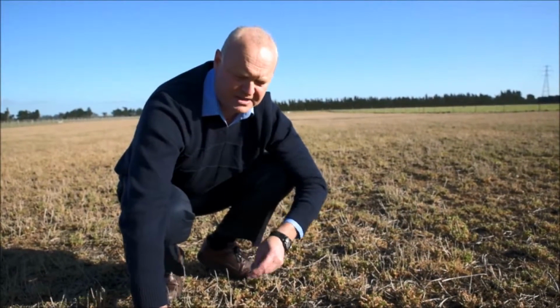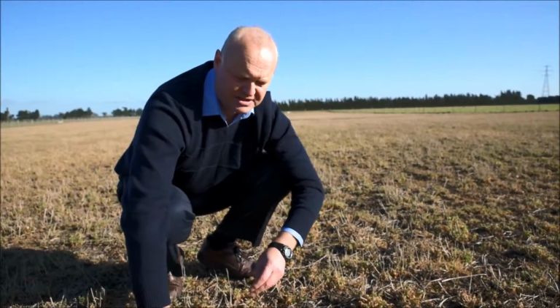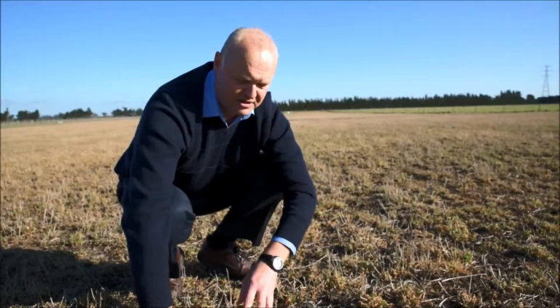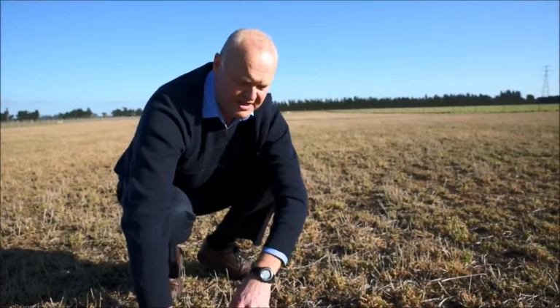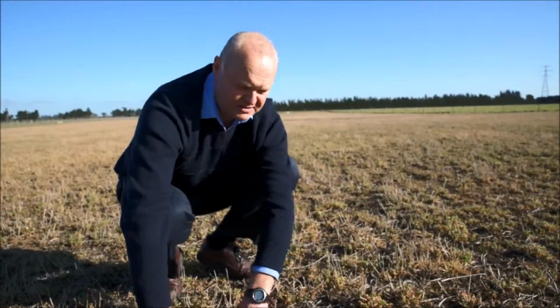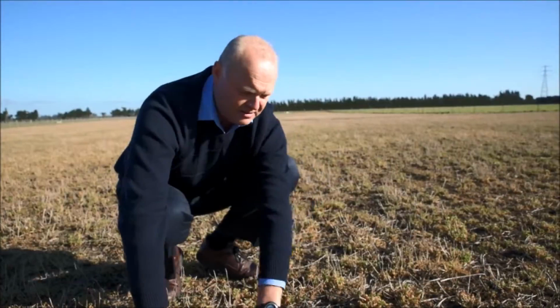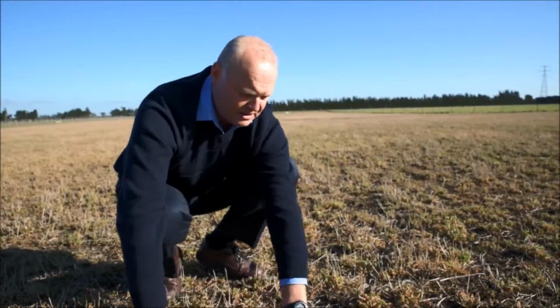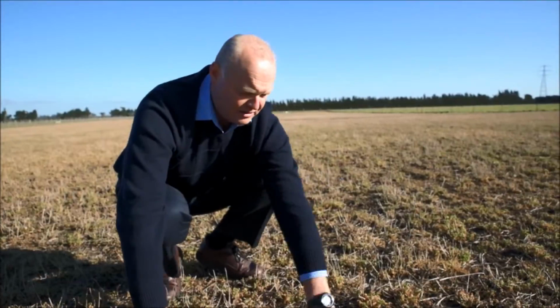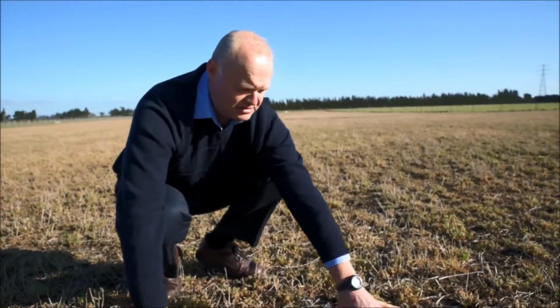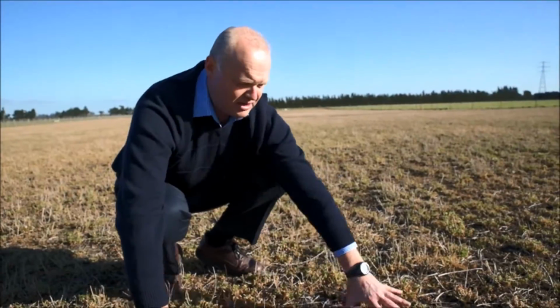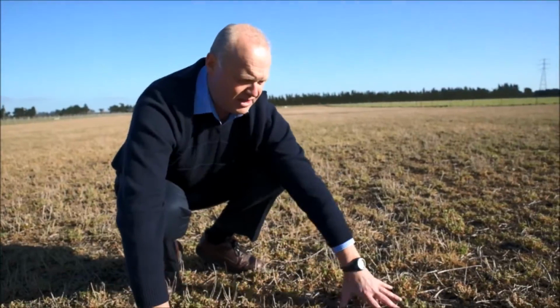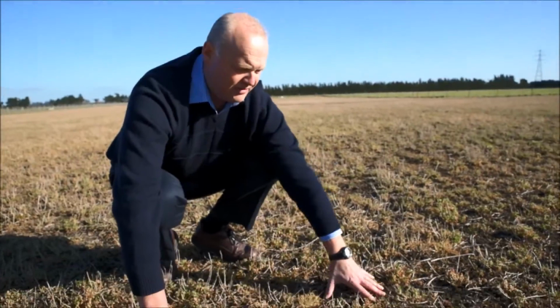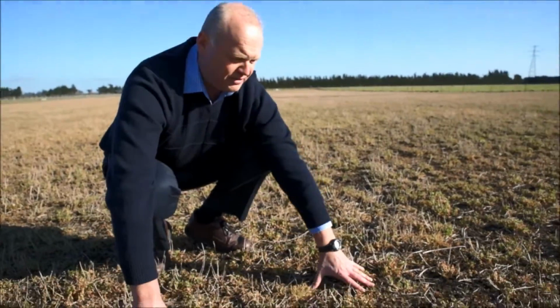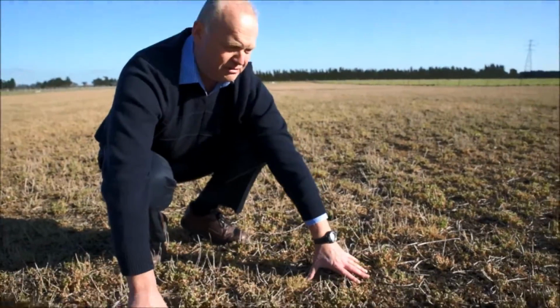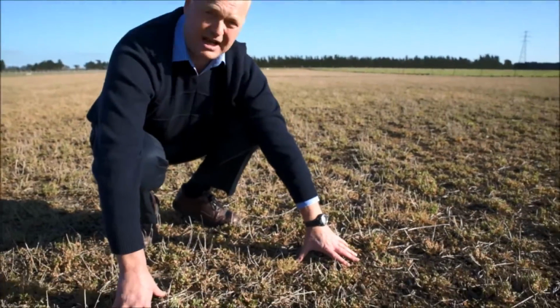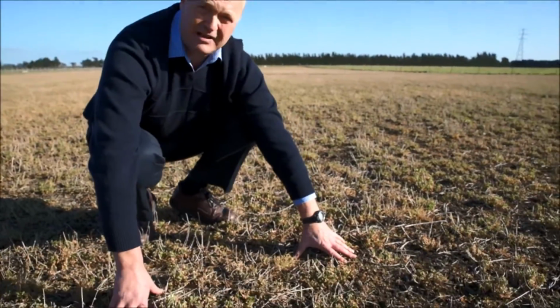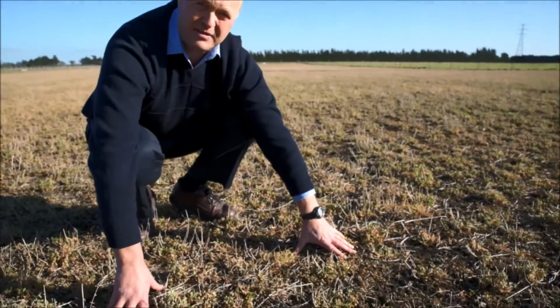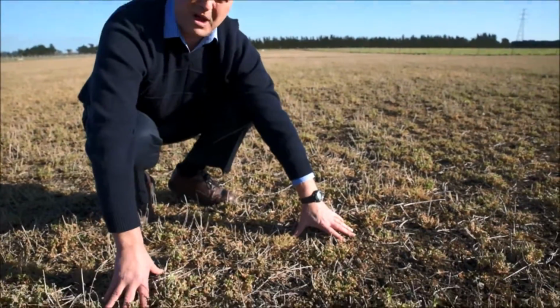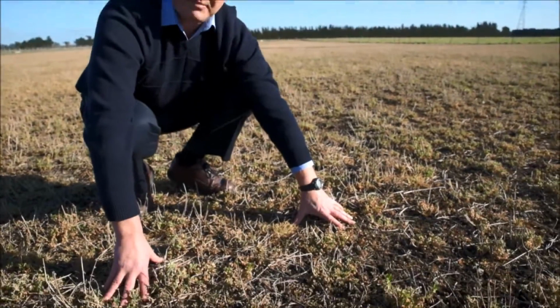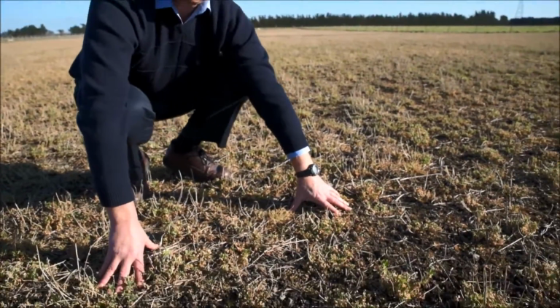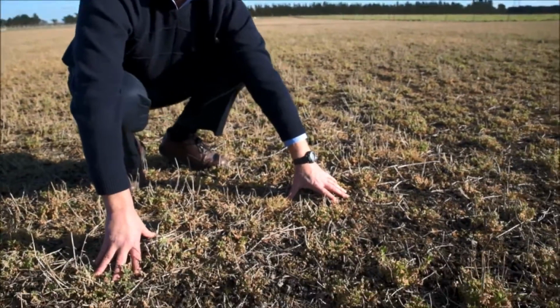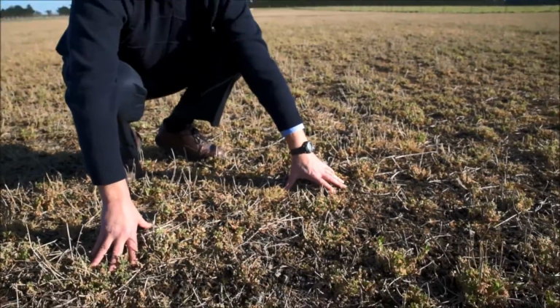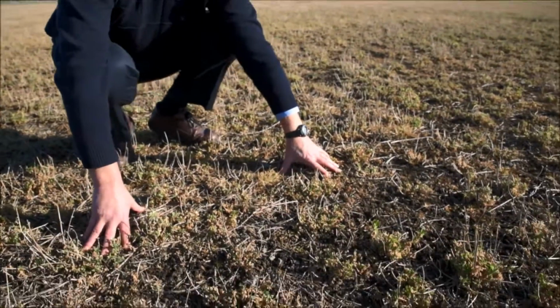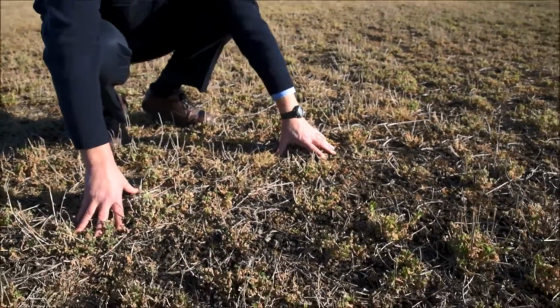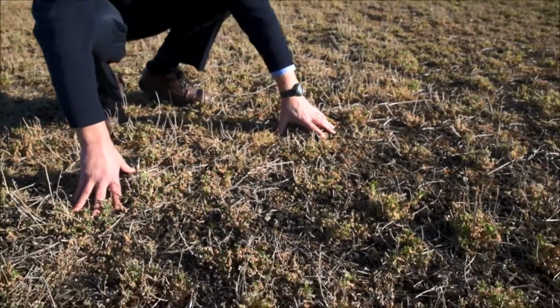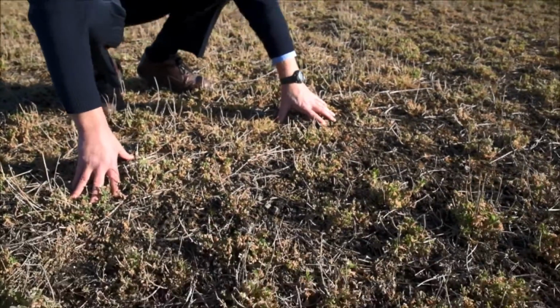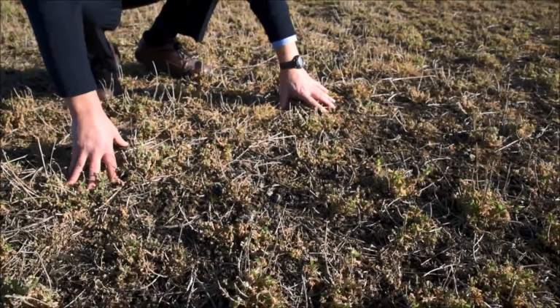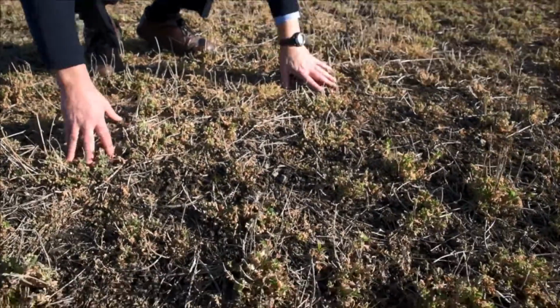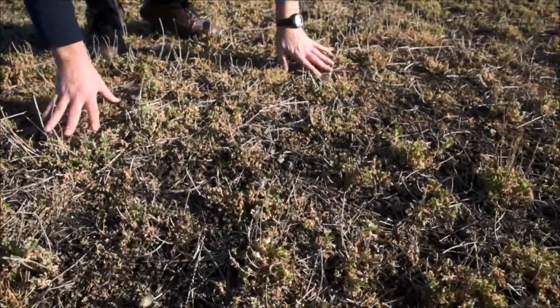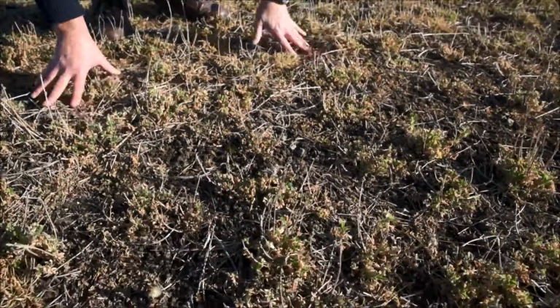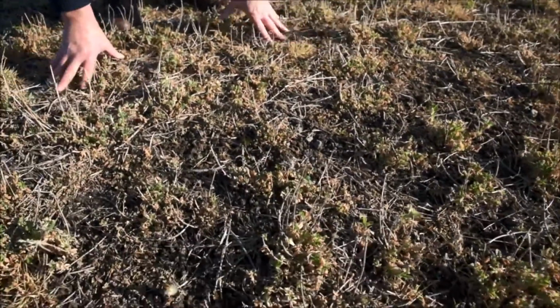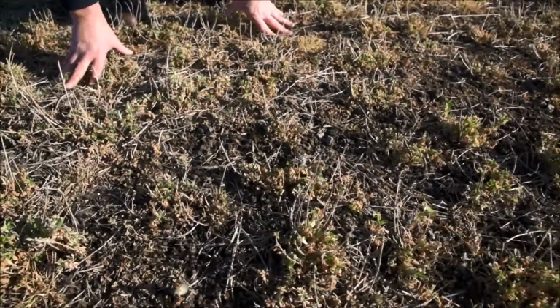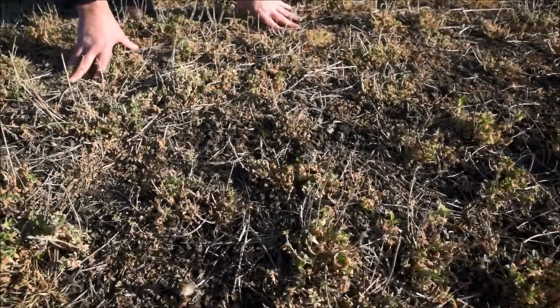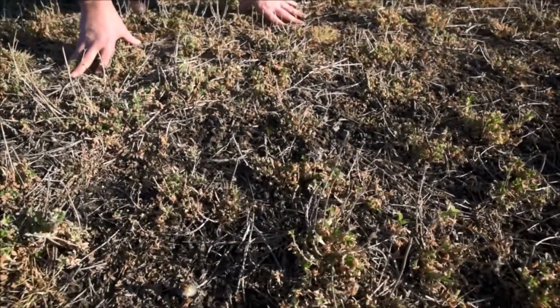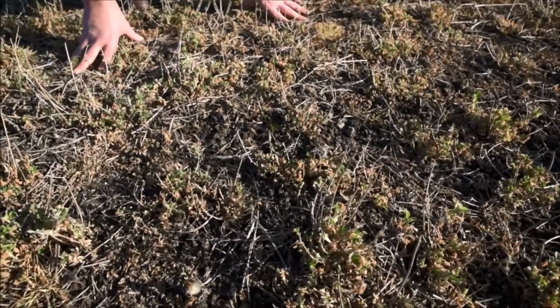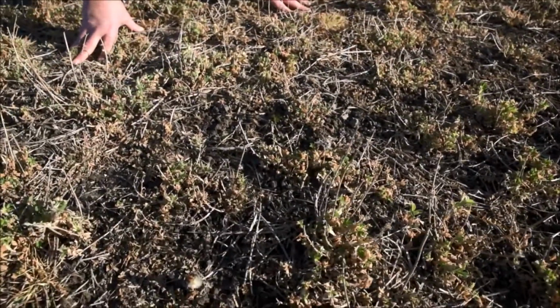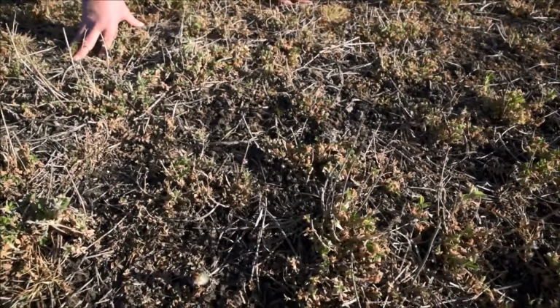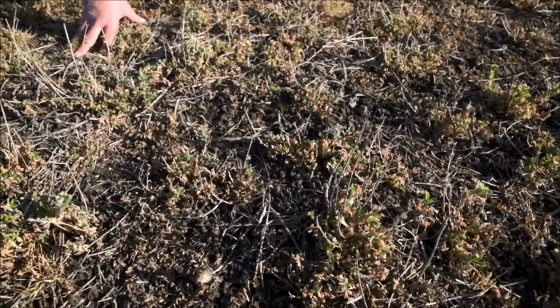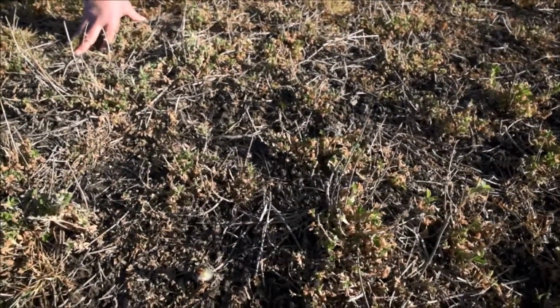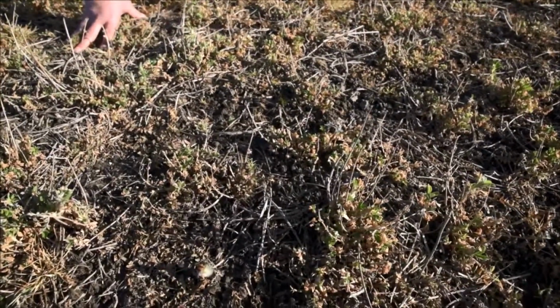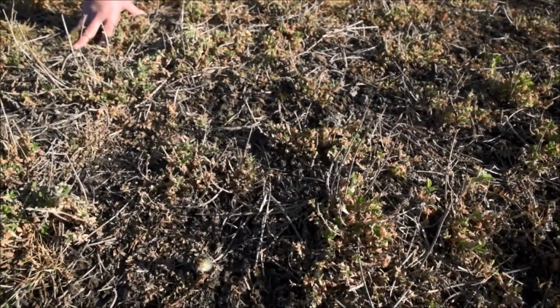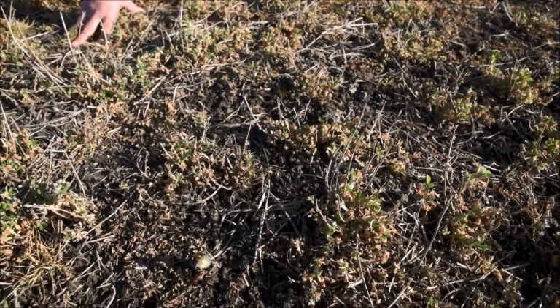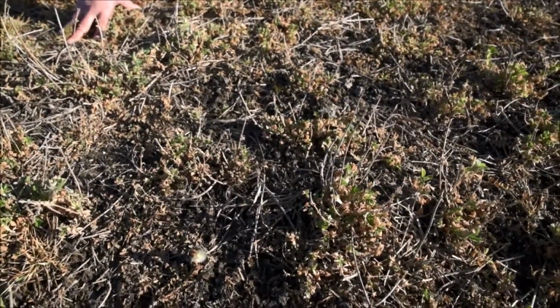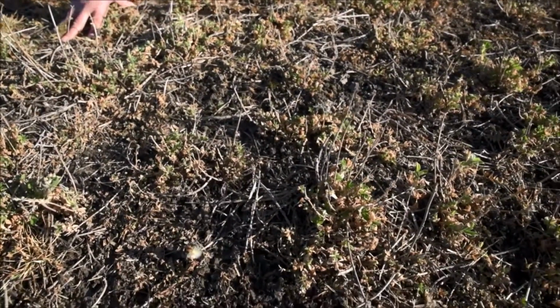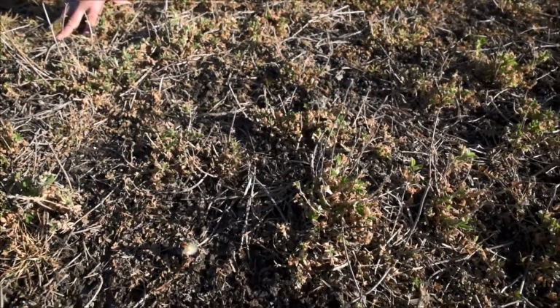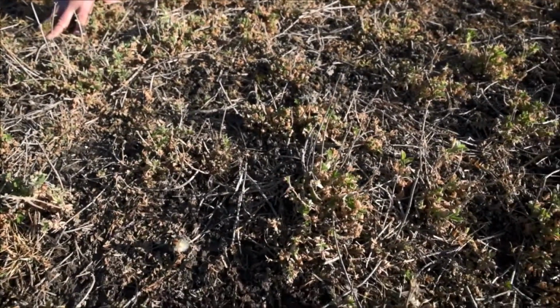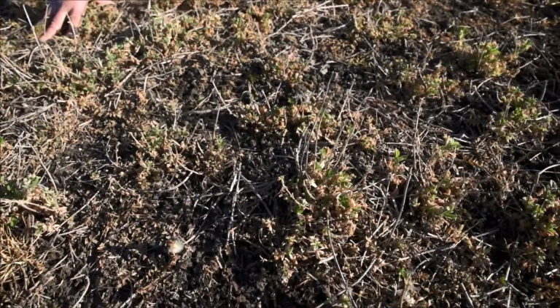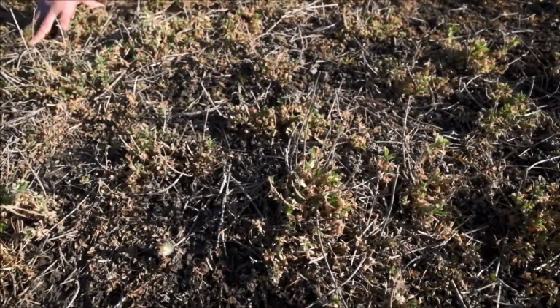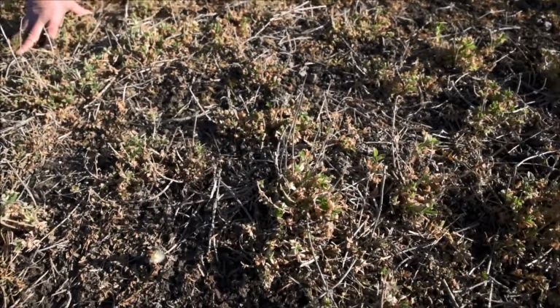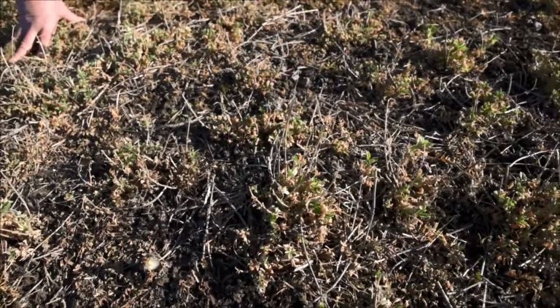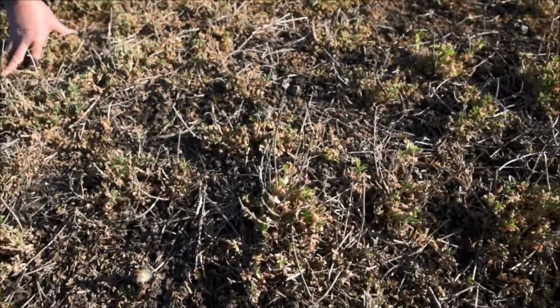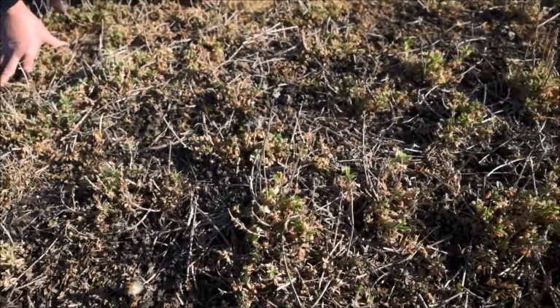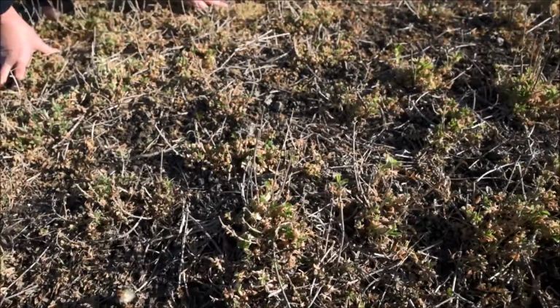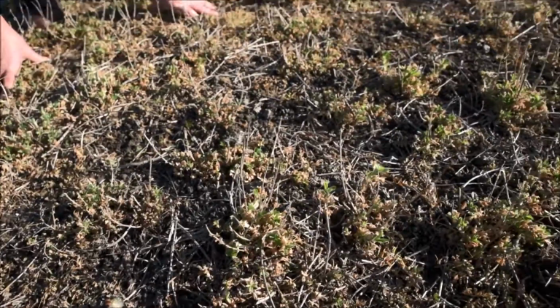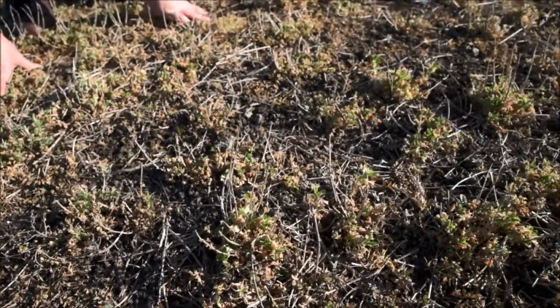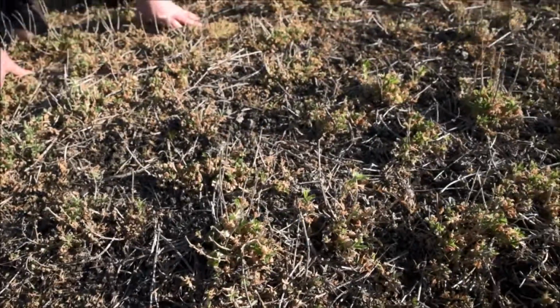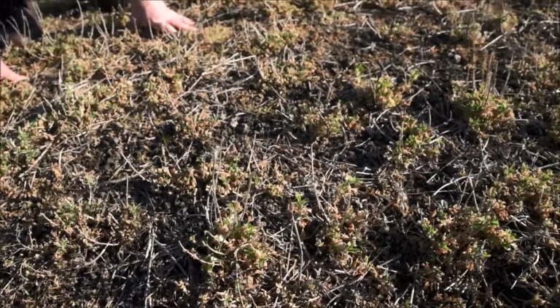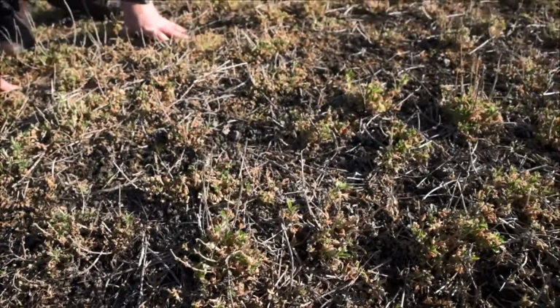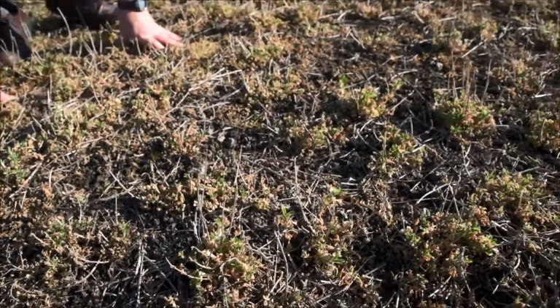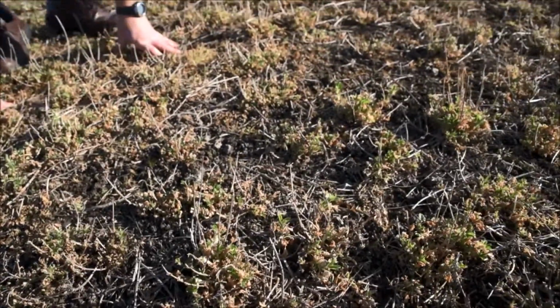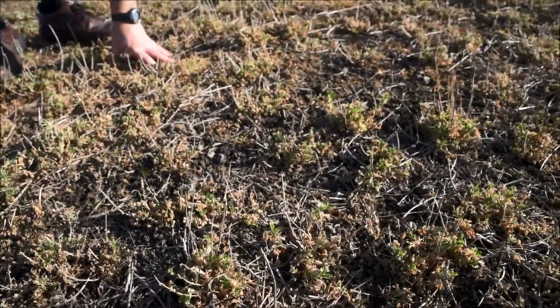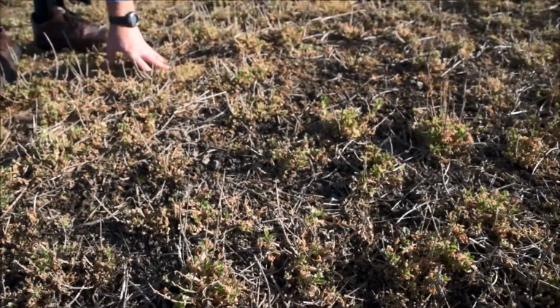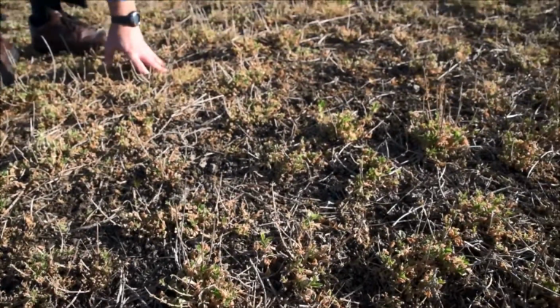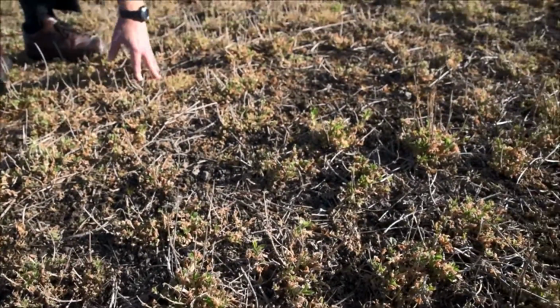So that's what it looks like on the ground at the moment. We'll come back in about a month's time and have a look at how those plants have recovered.